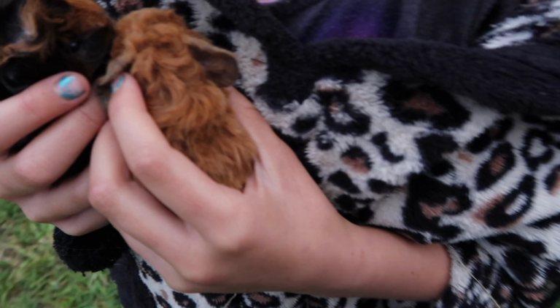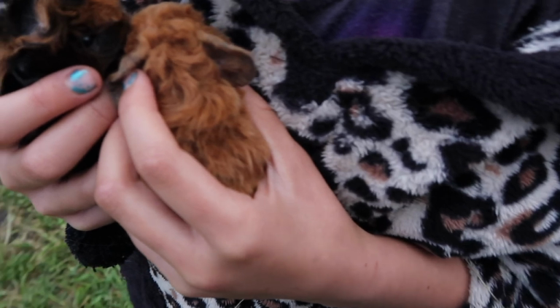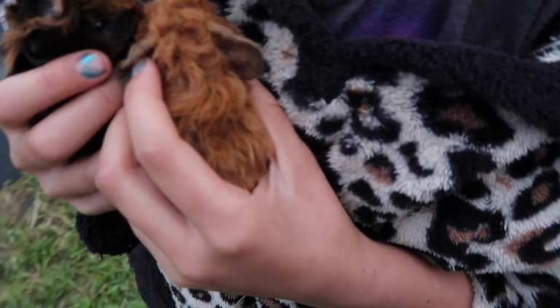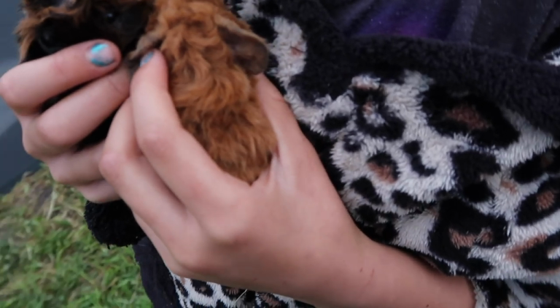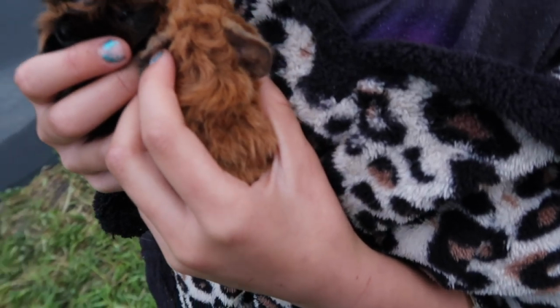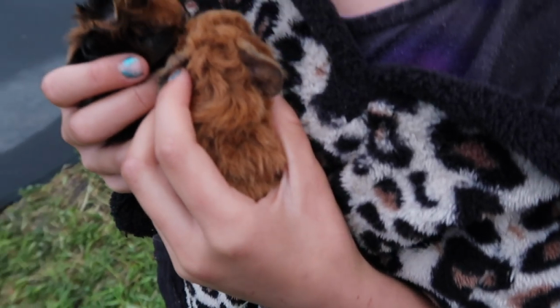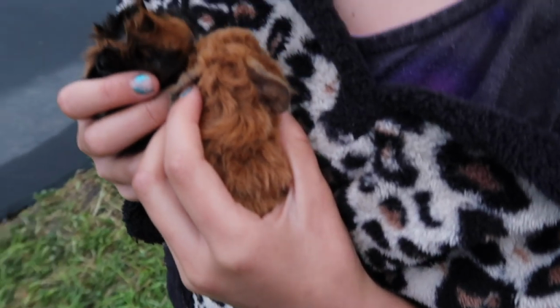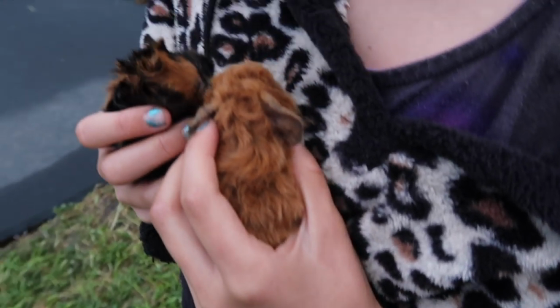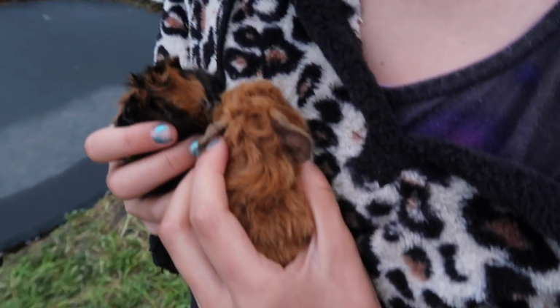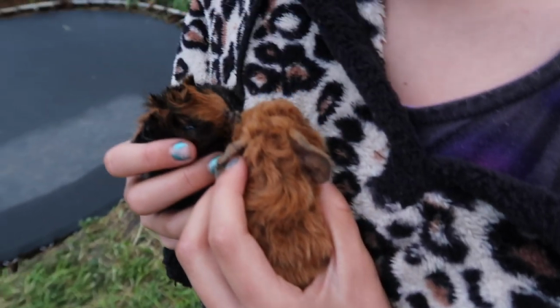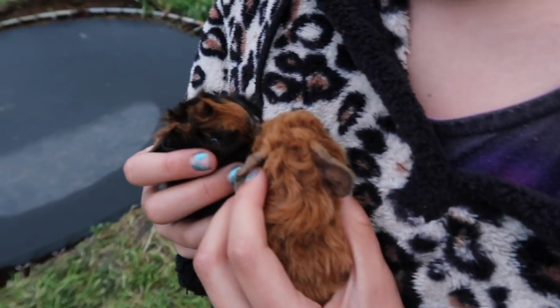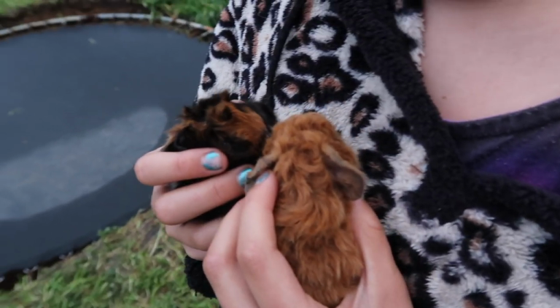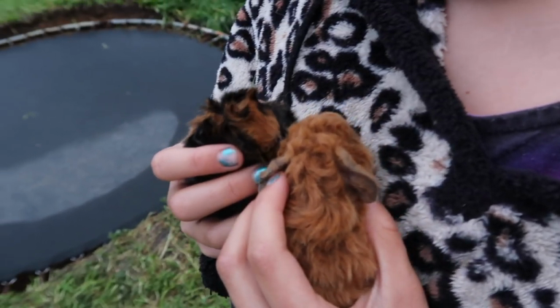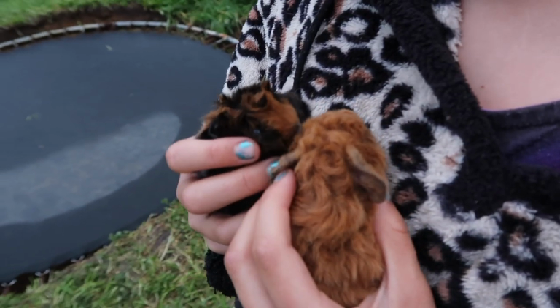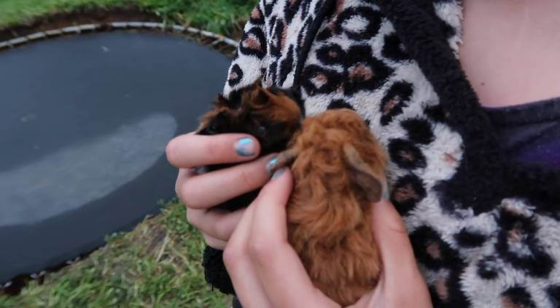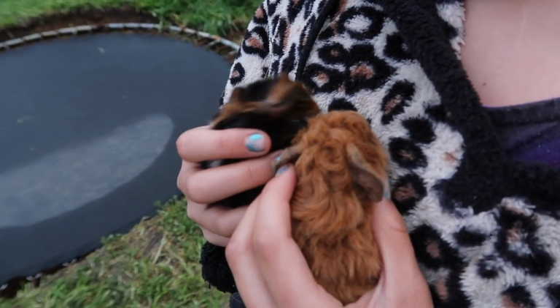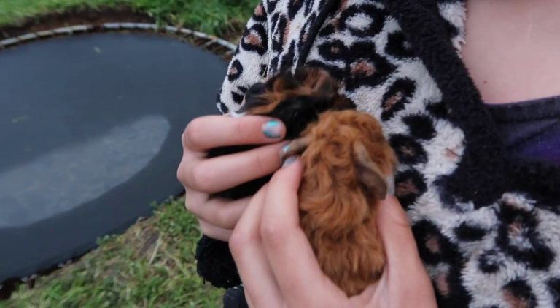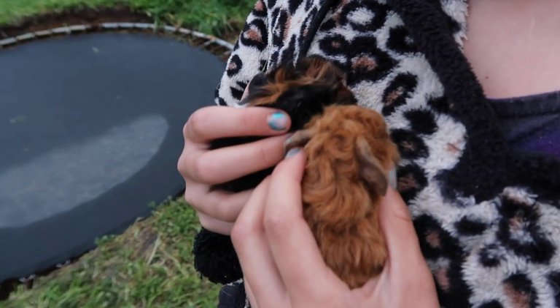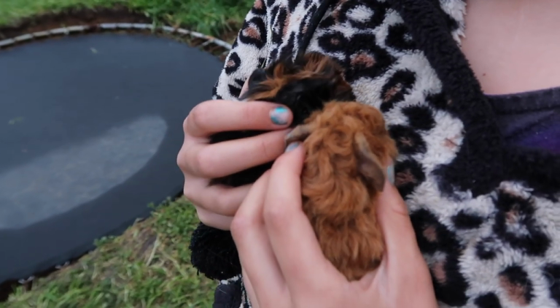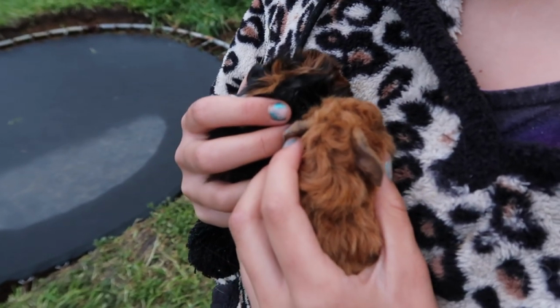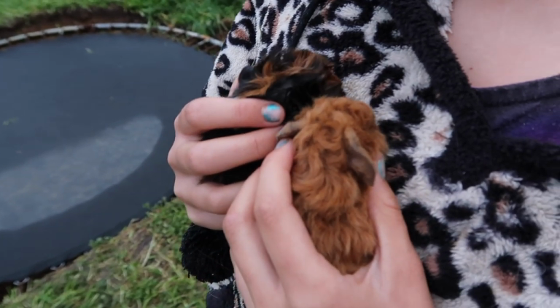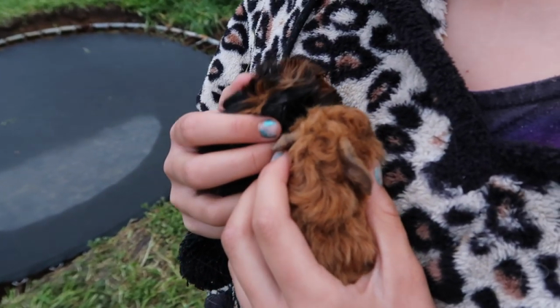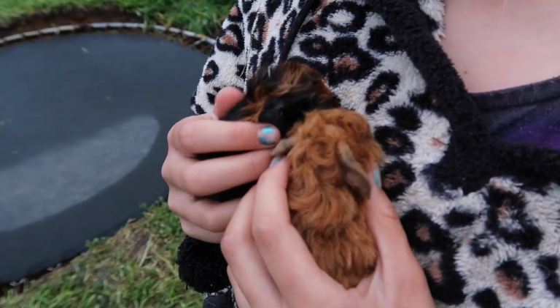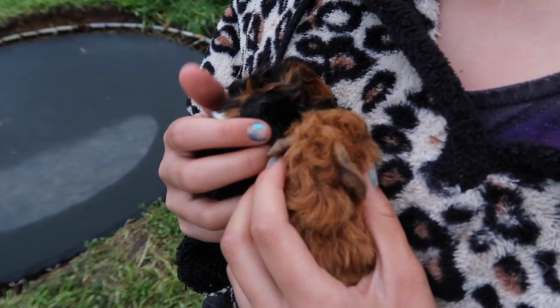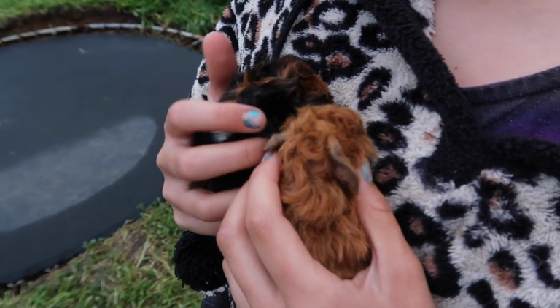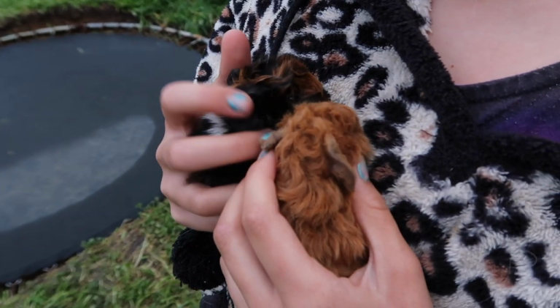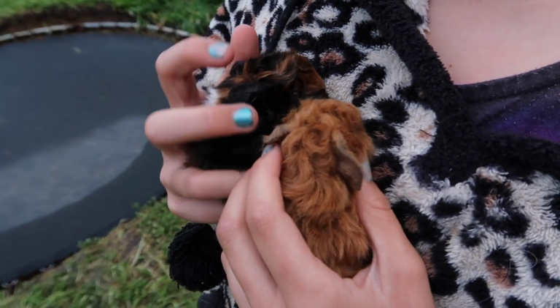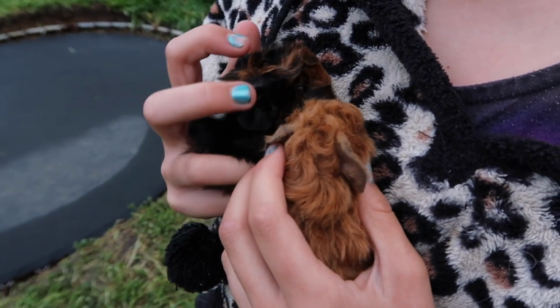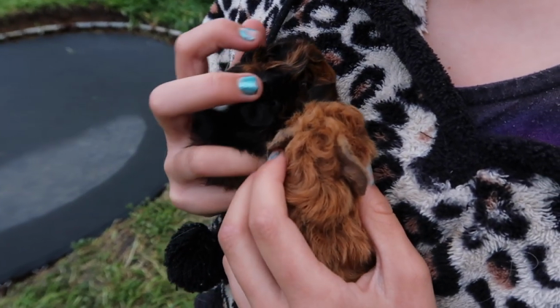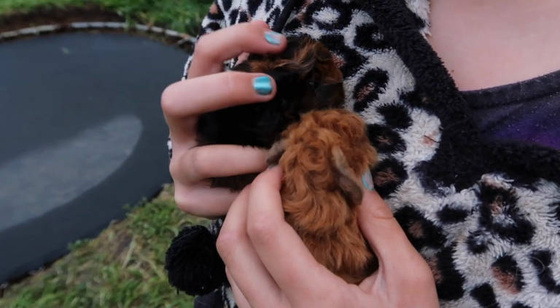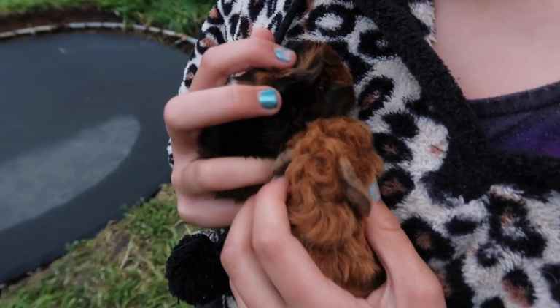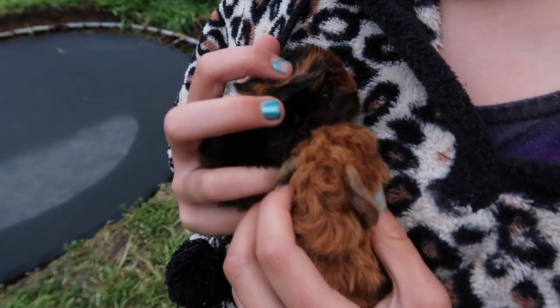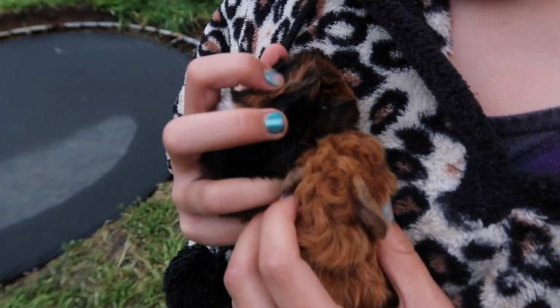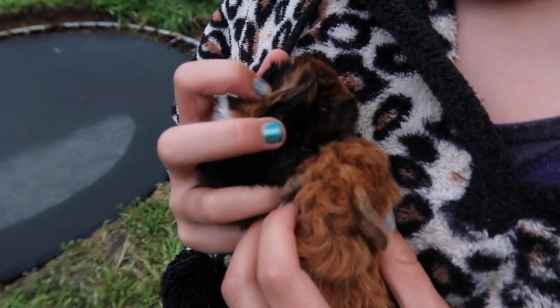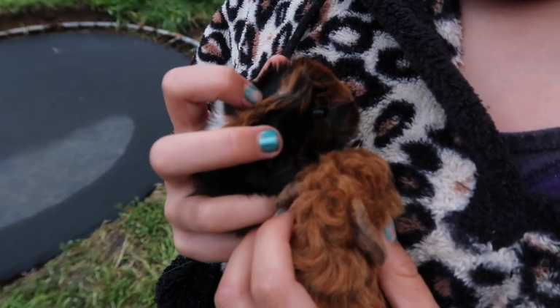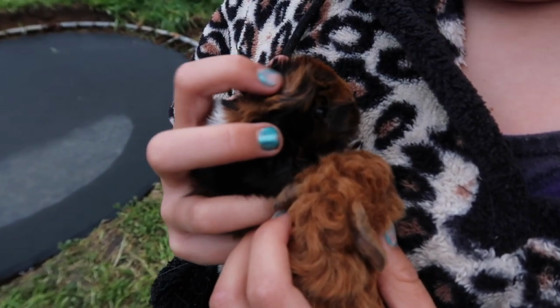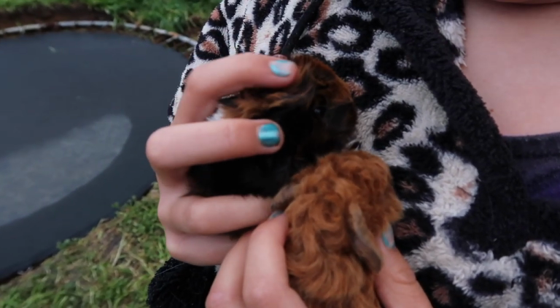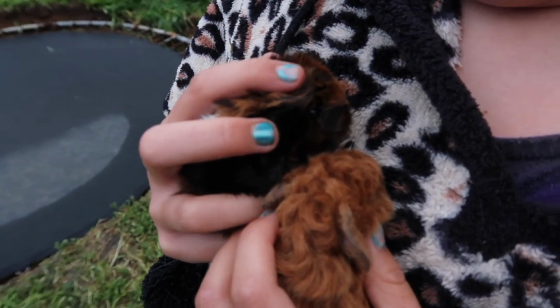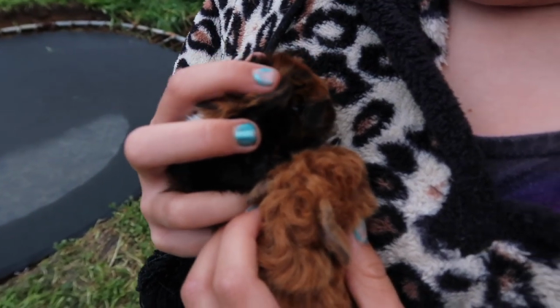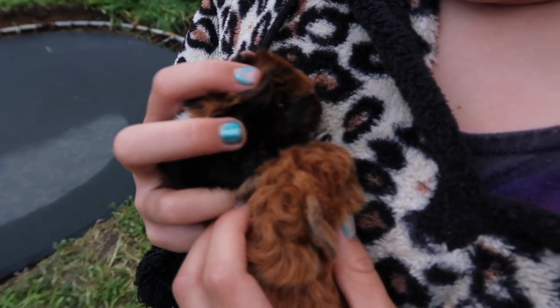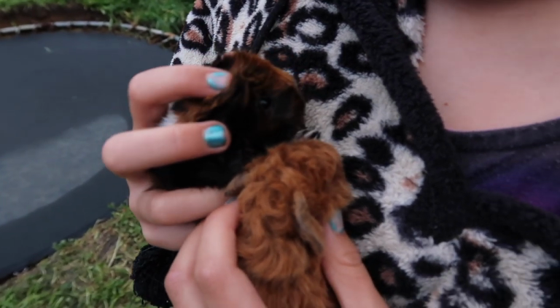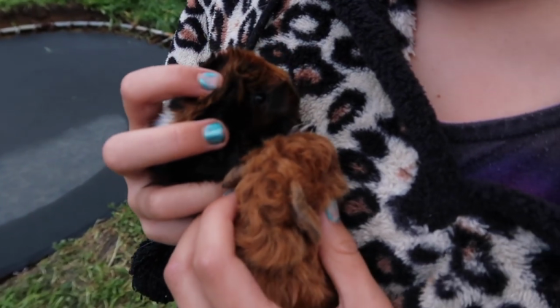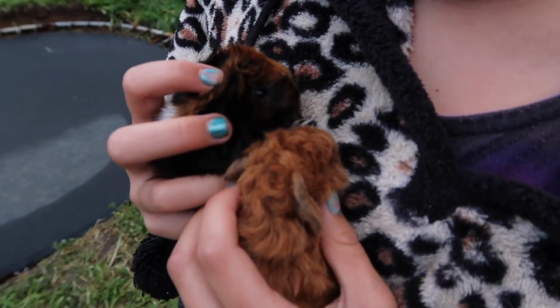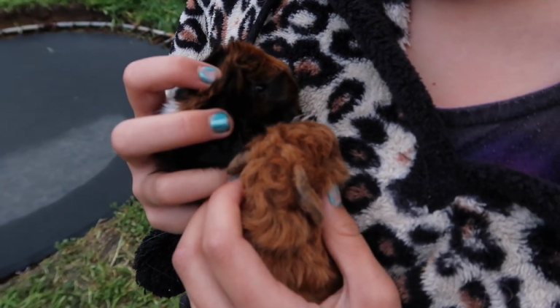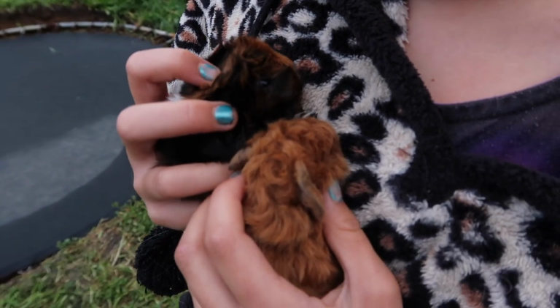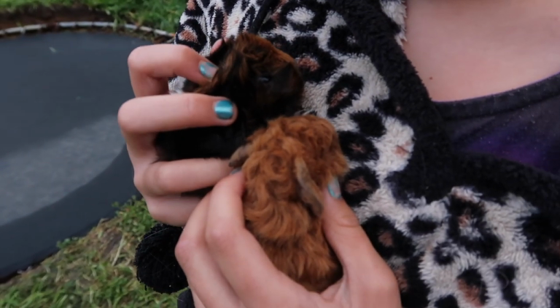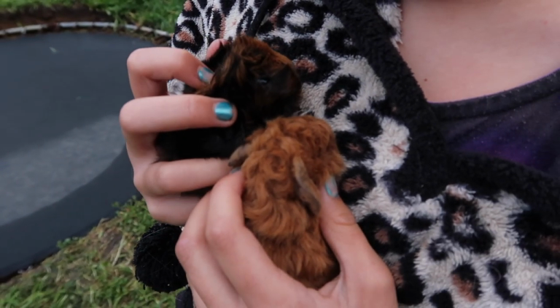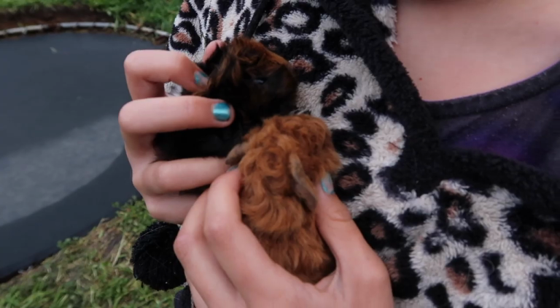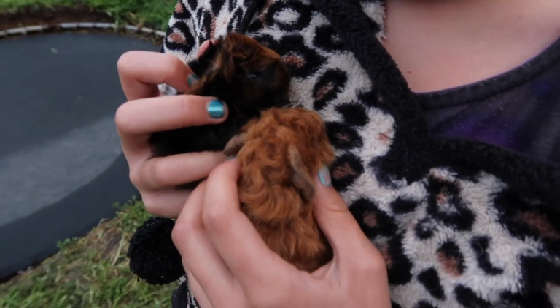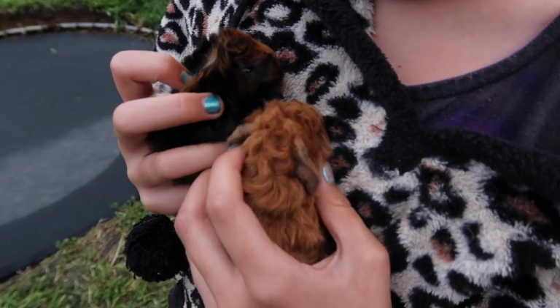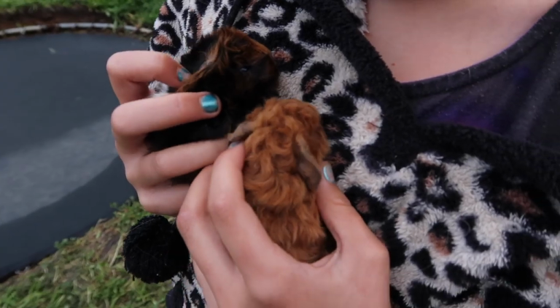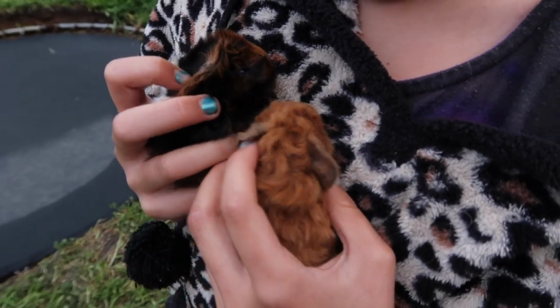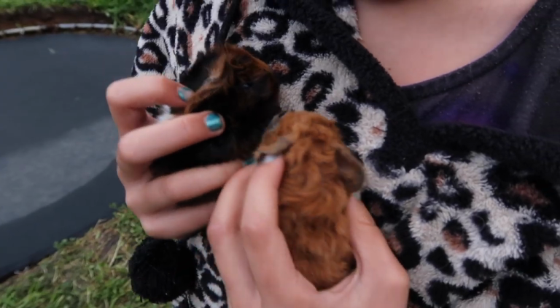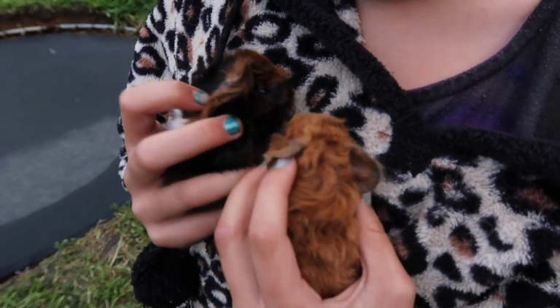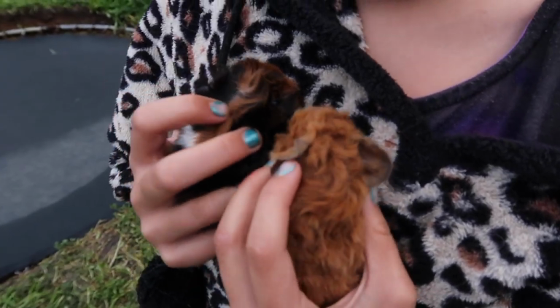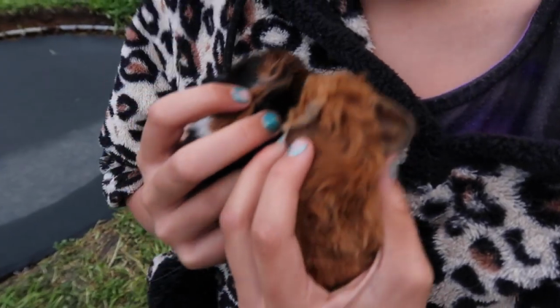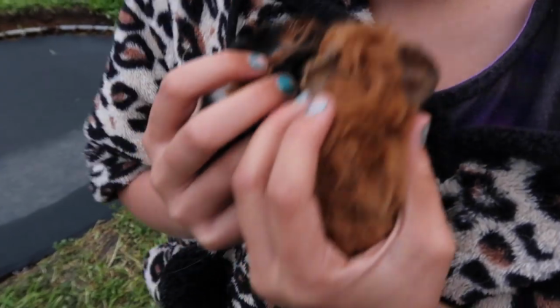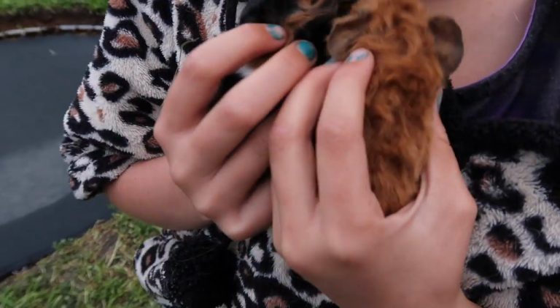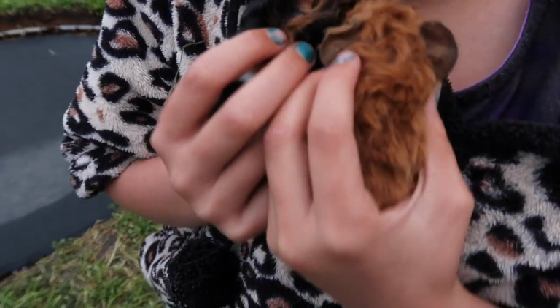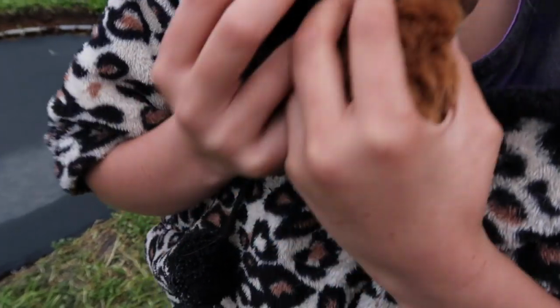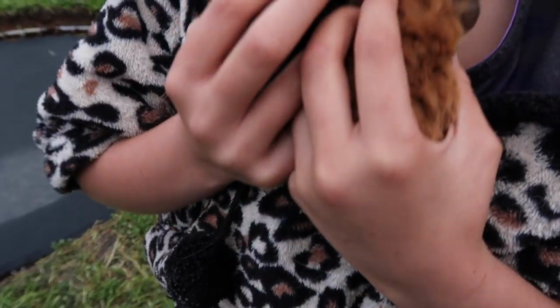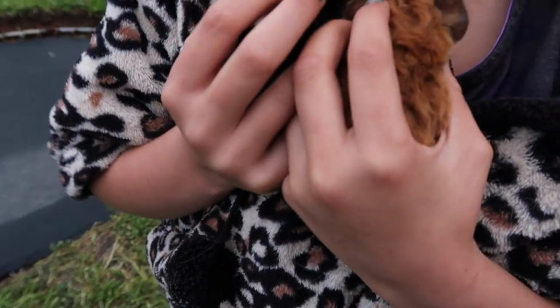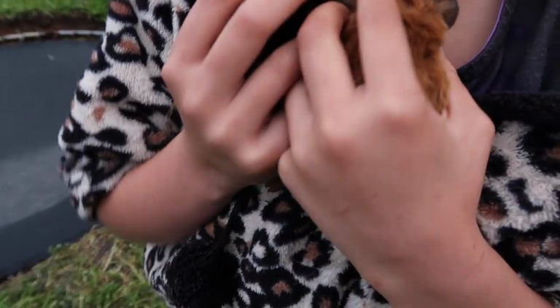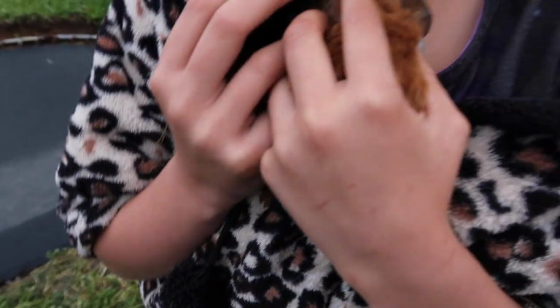Look how tiny they are. Oh my gosh, they're so... I think they had one baby each there.